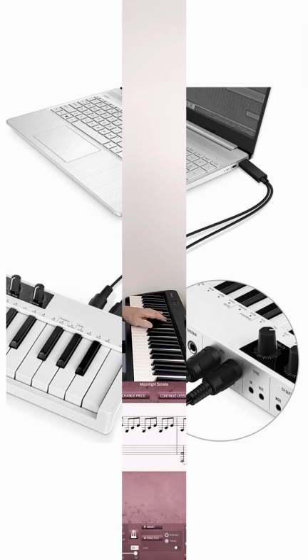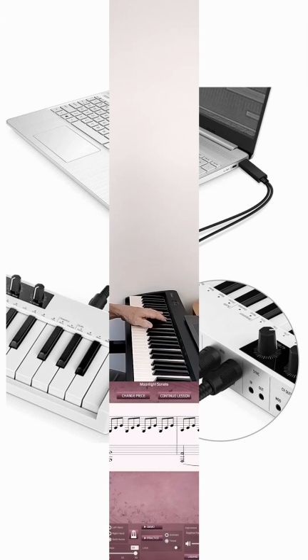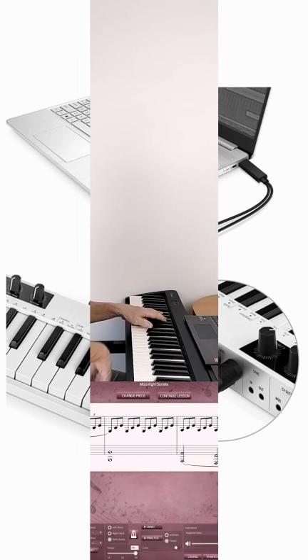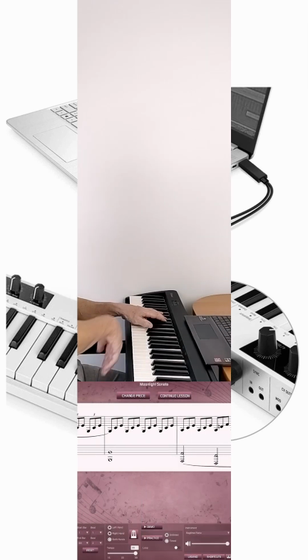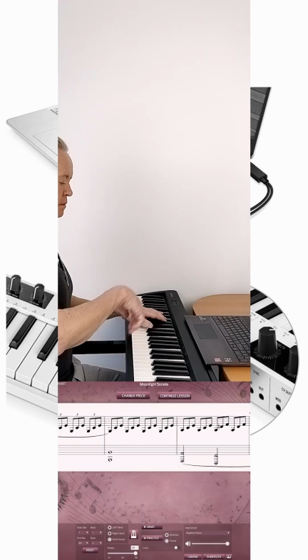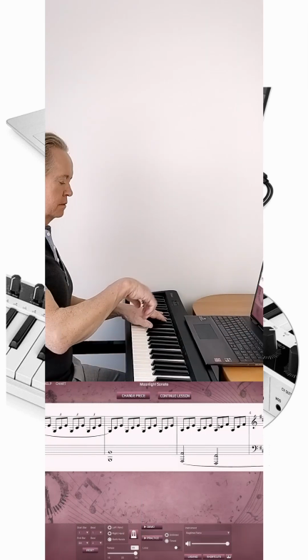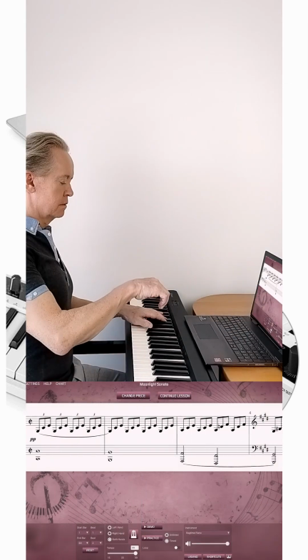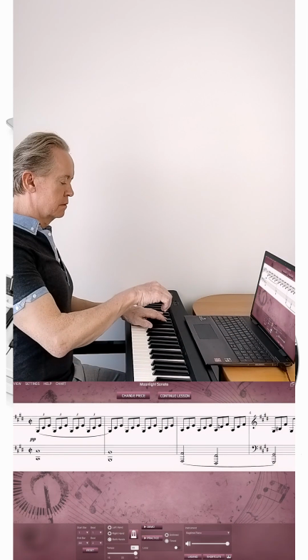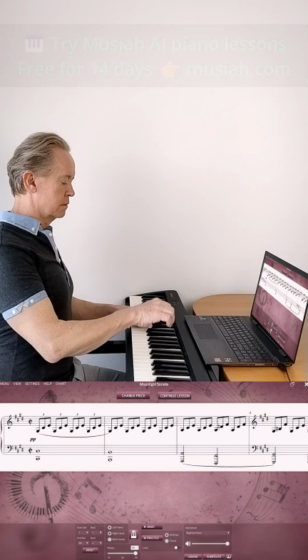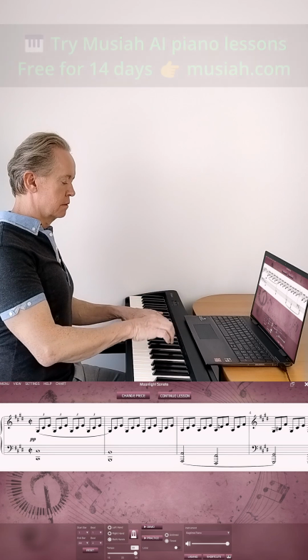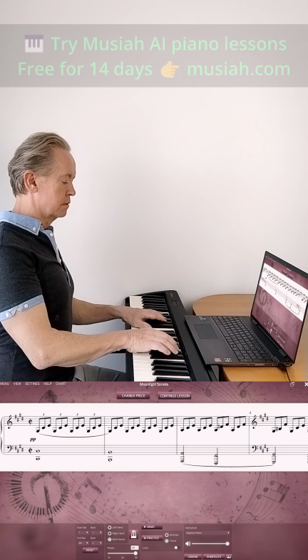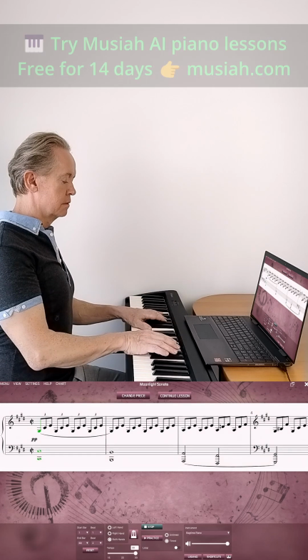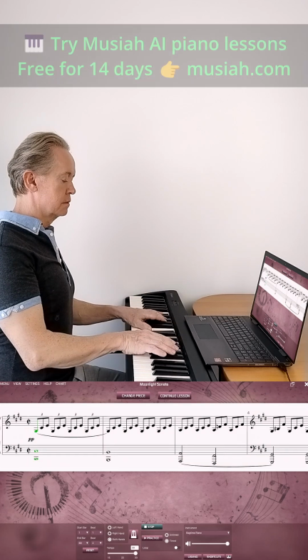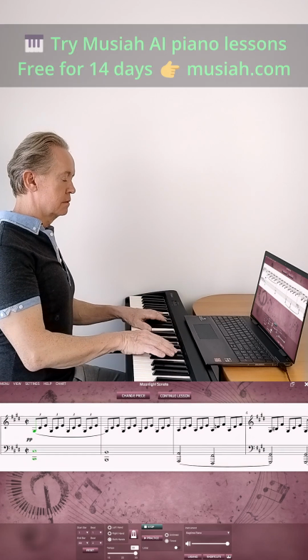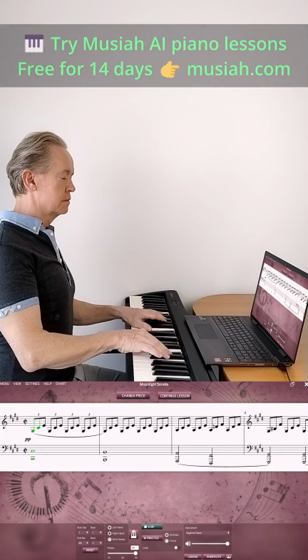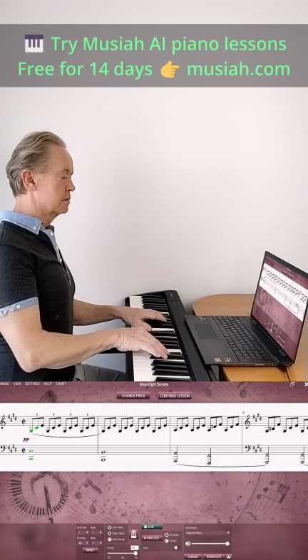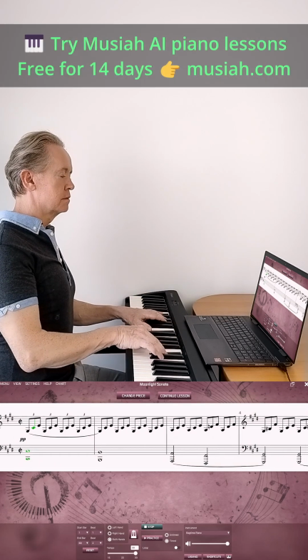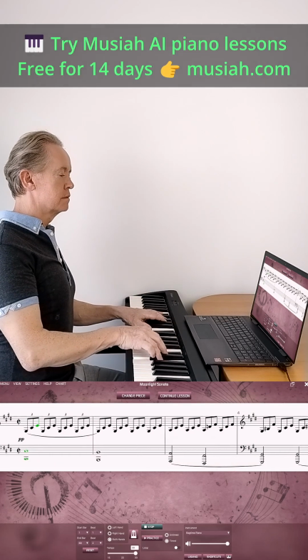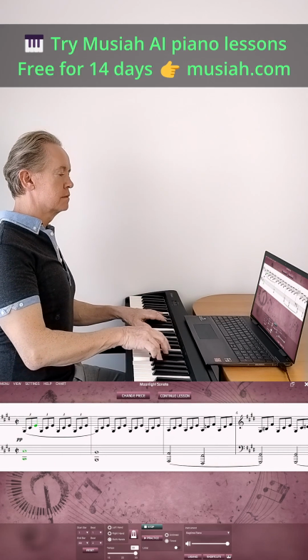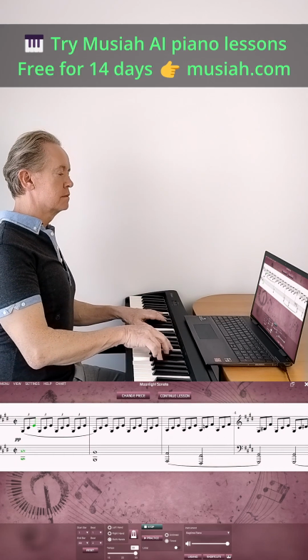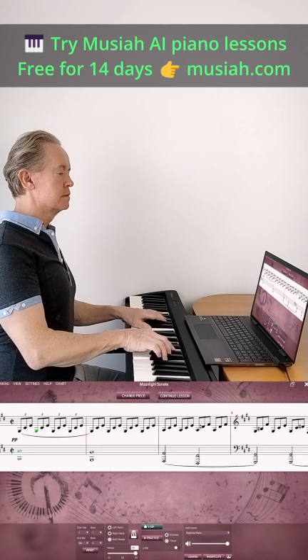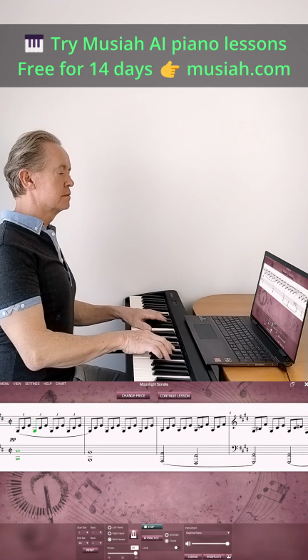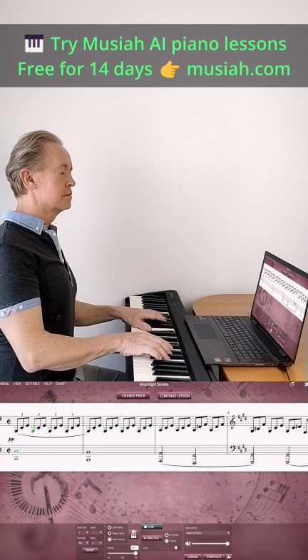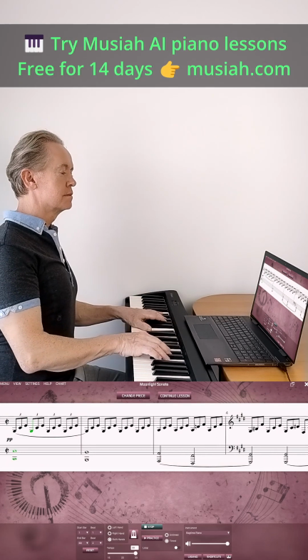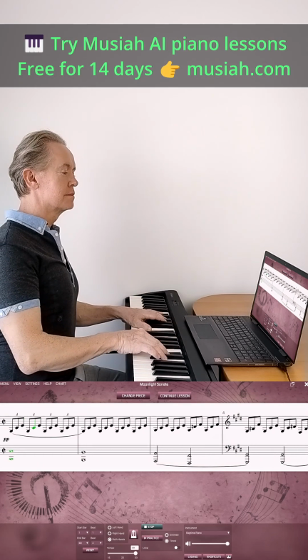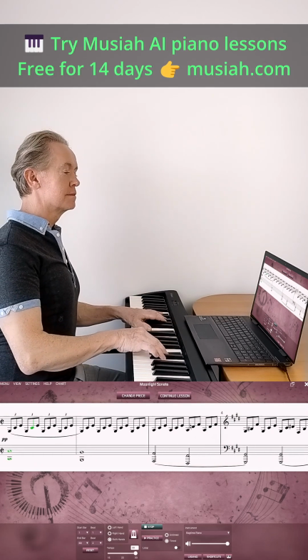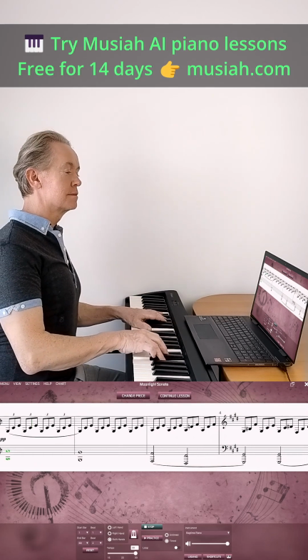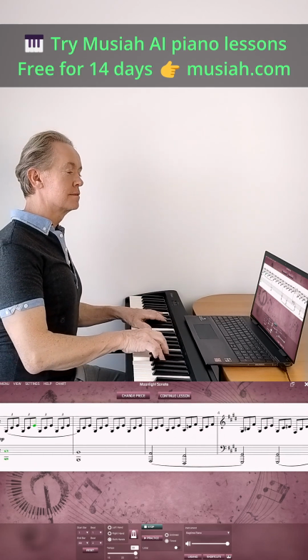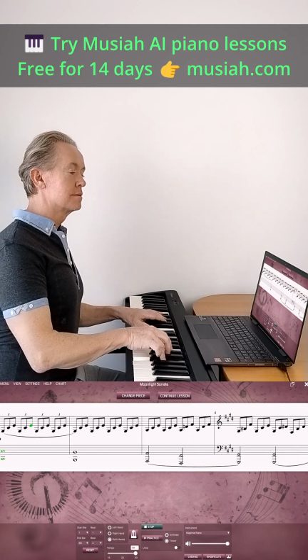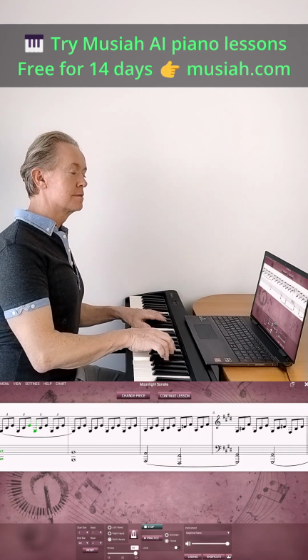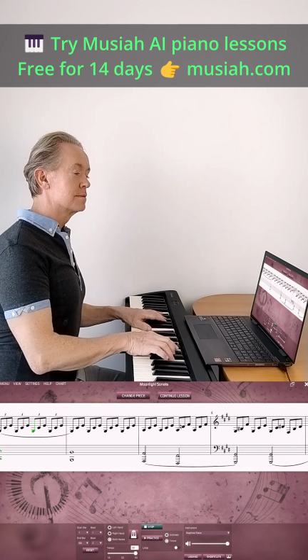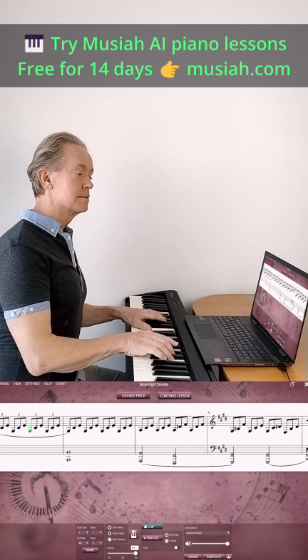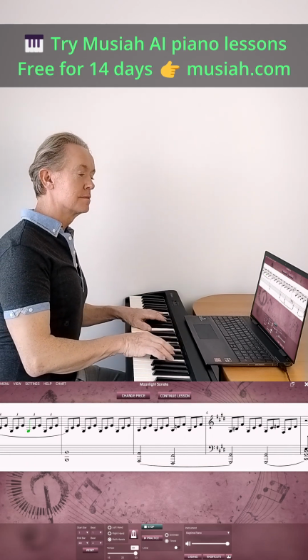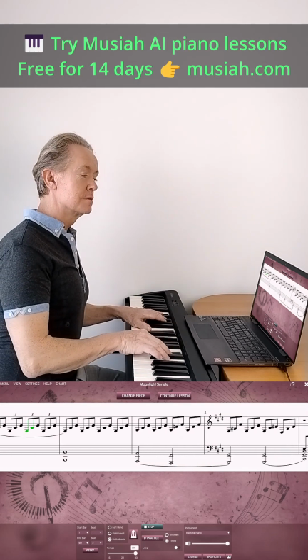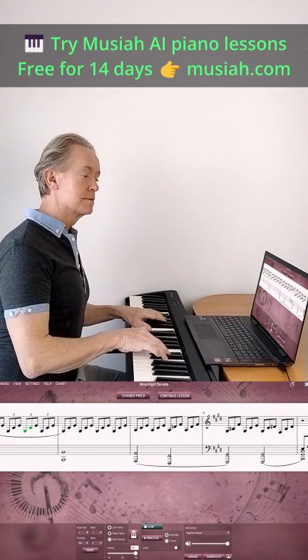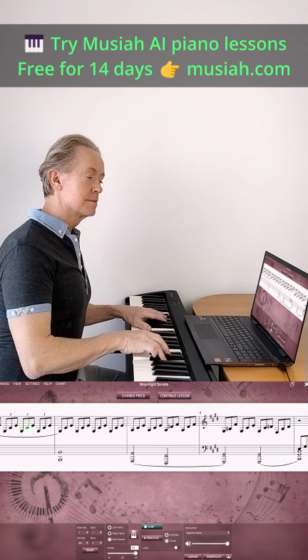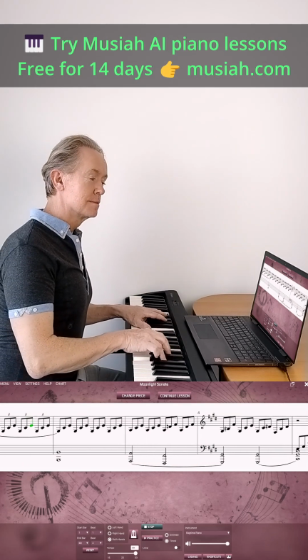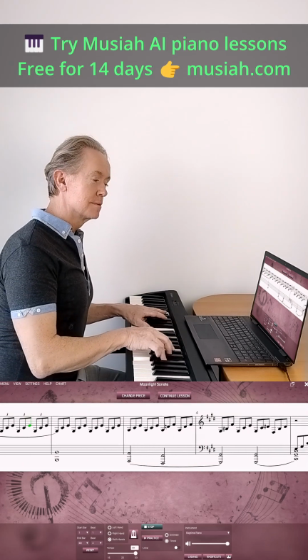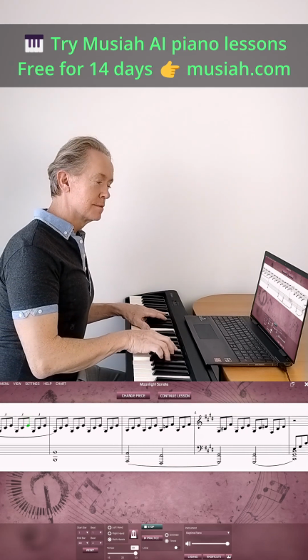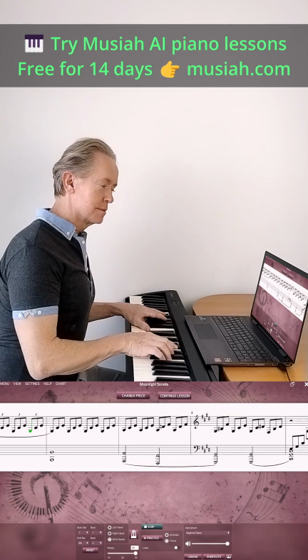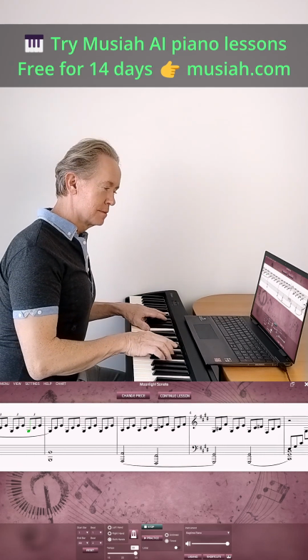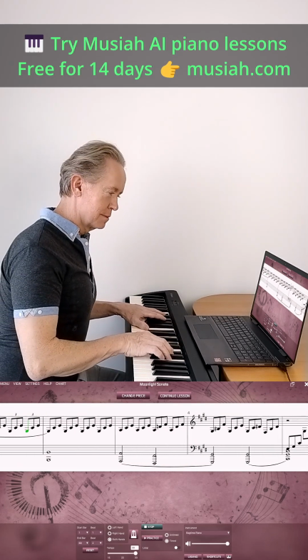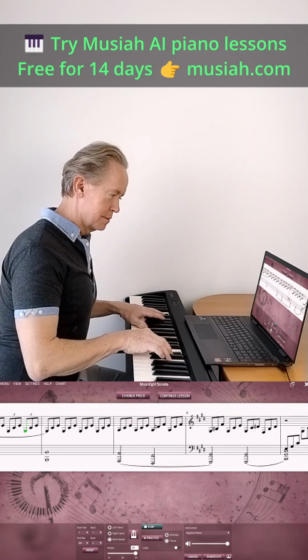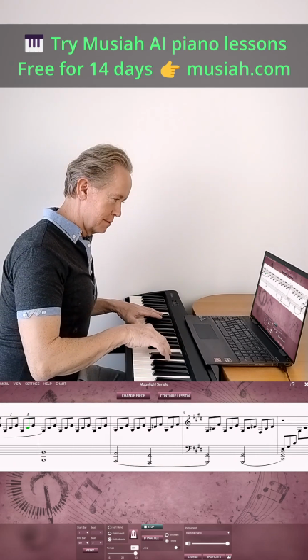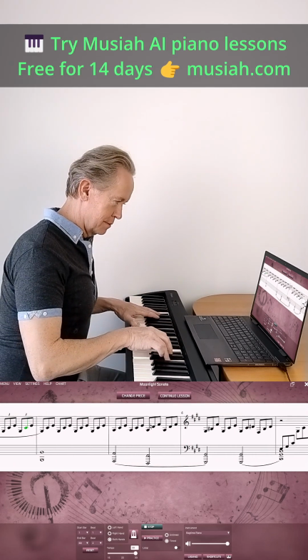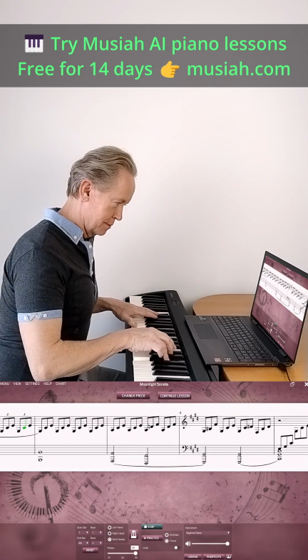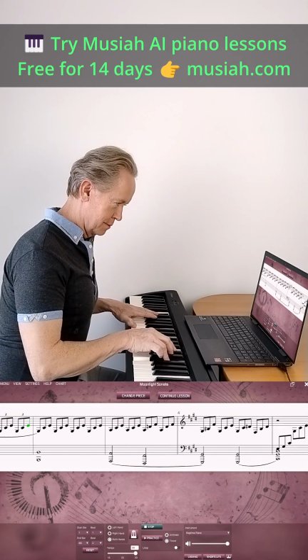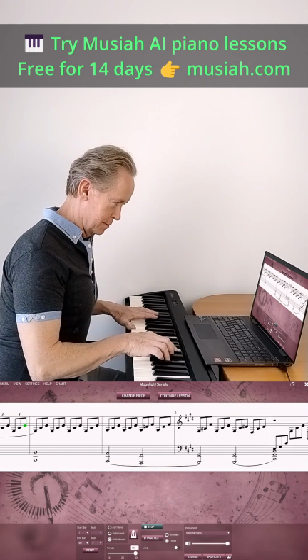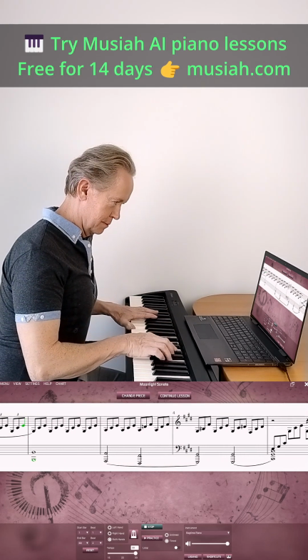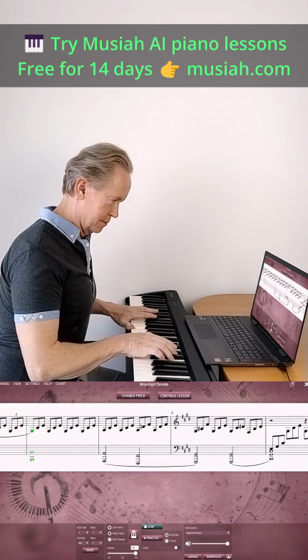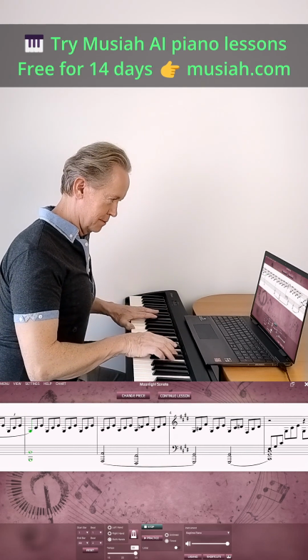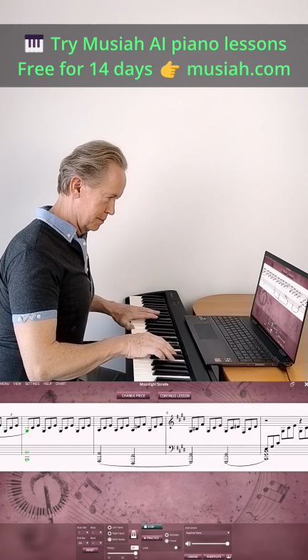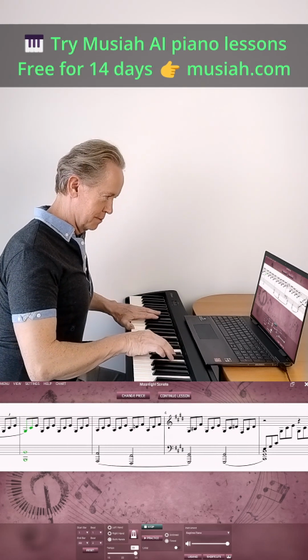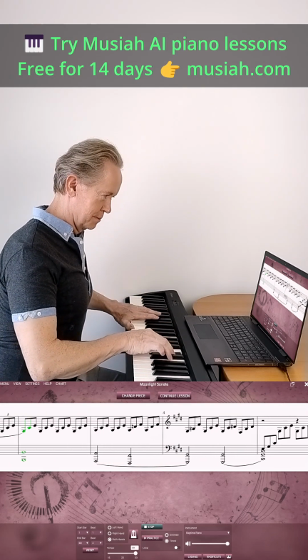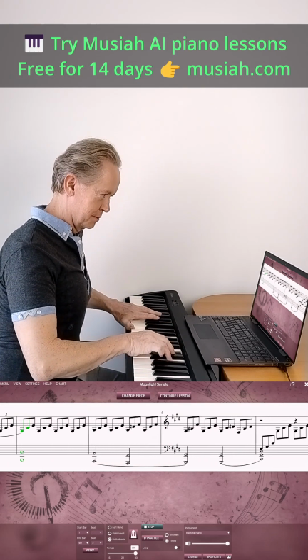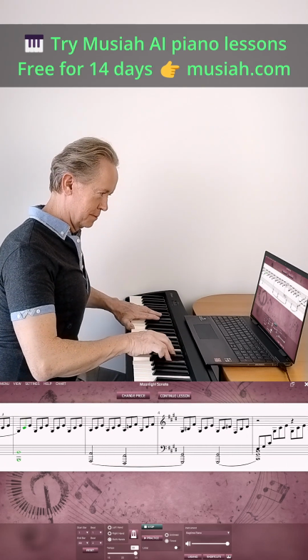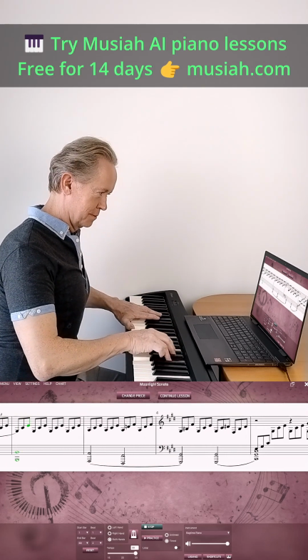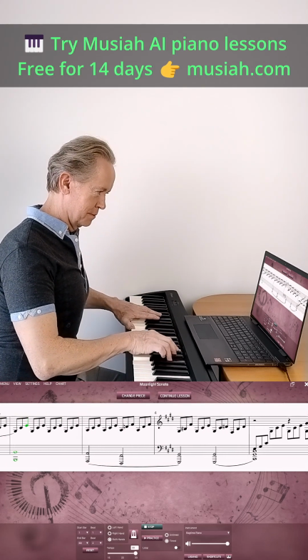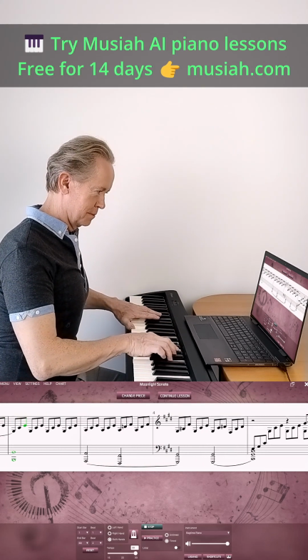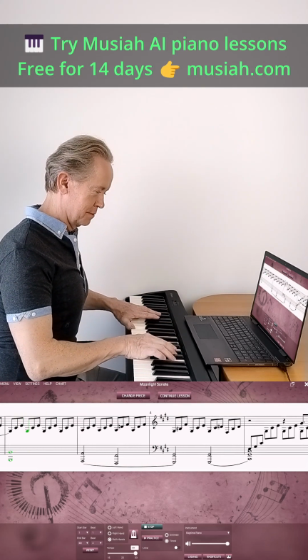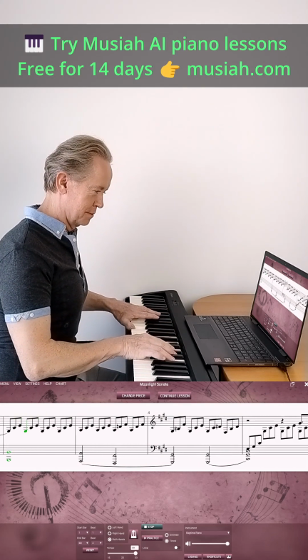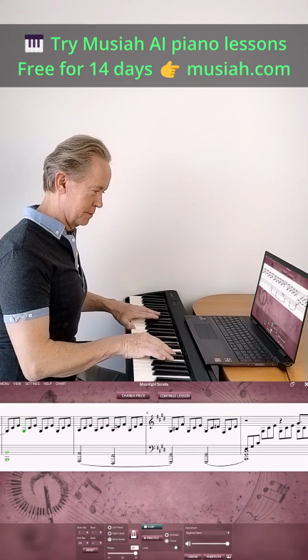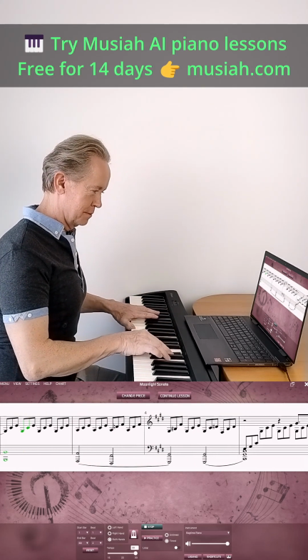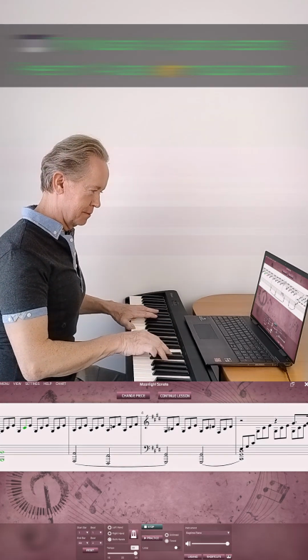And that's it, you're connected. Start playing your favourite songs or take your first piano lesson with Musaya.